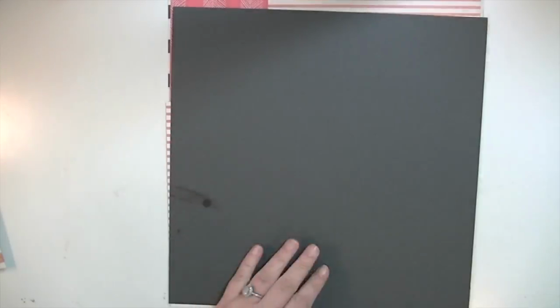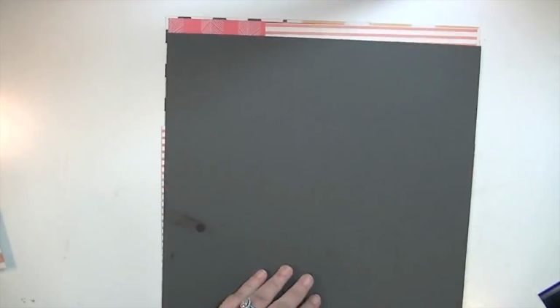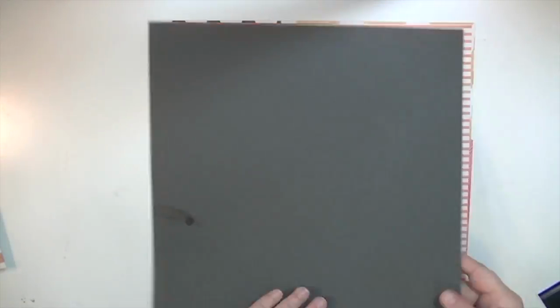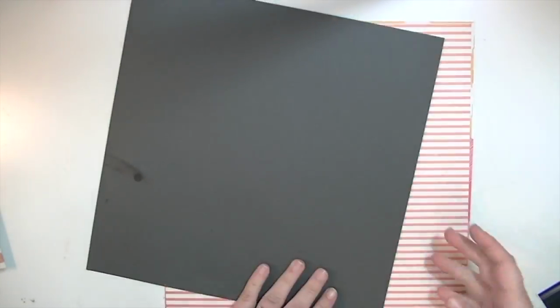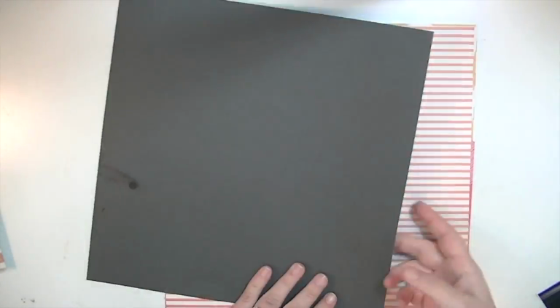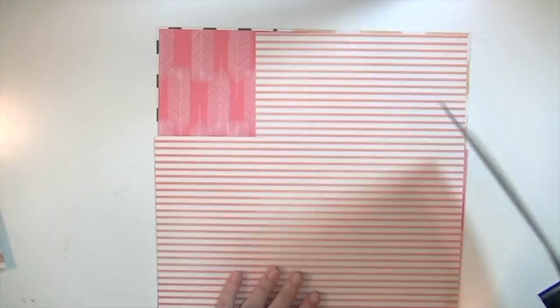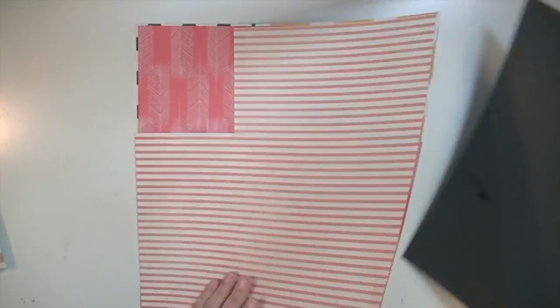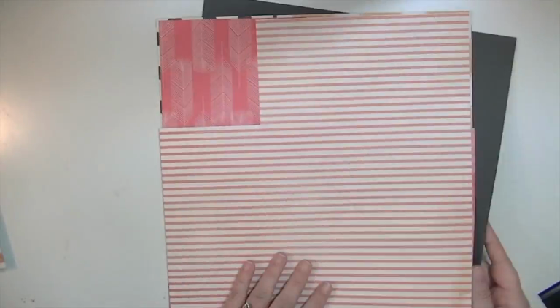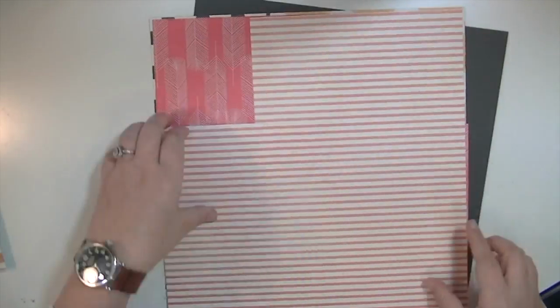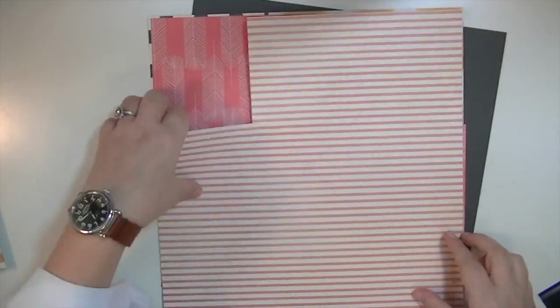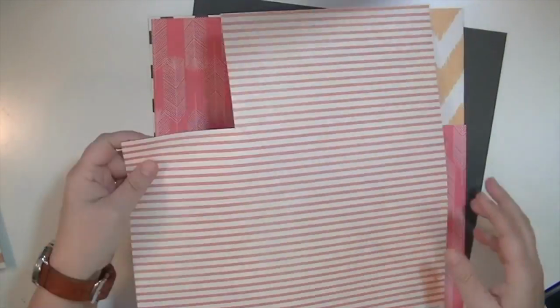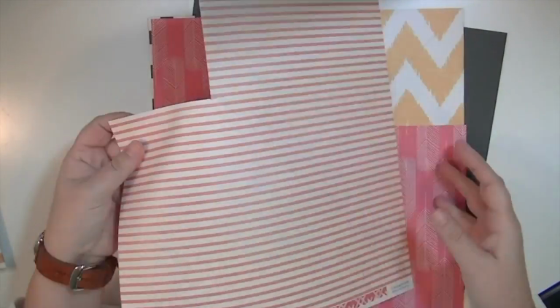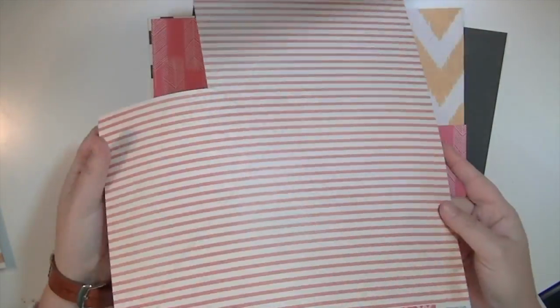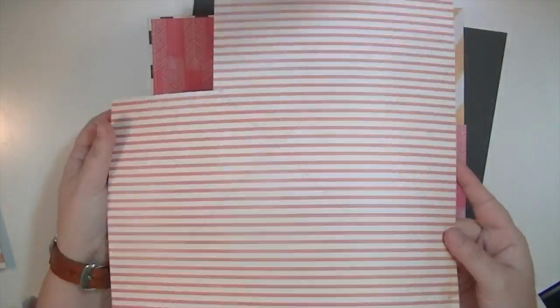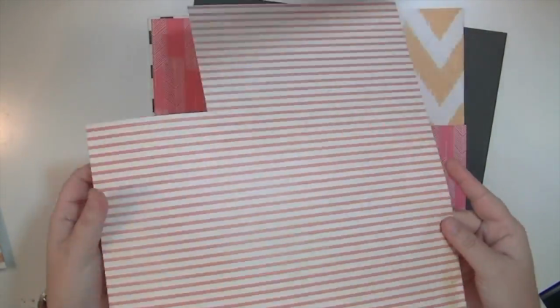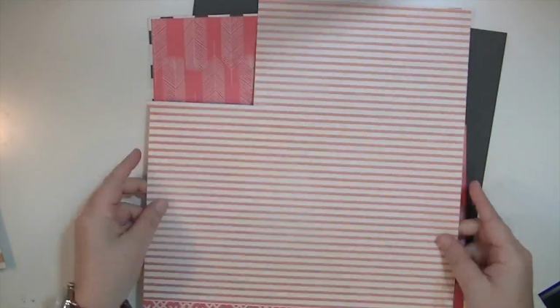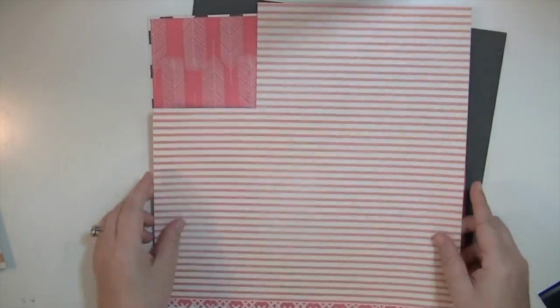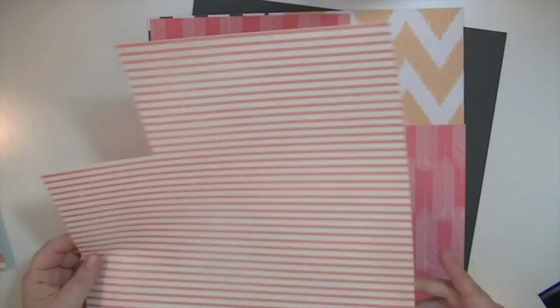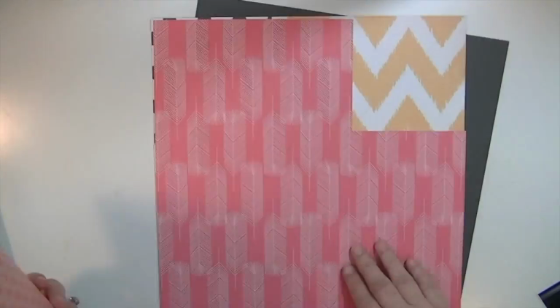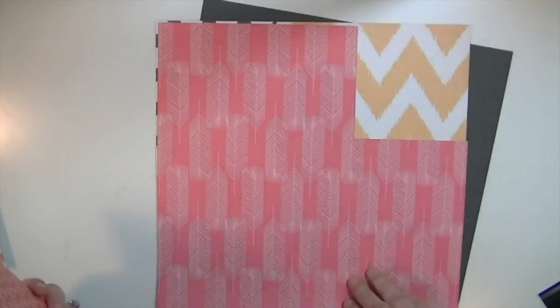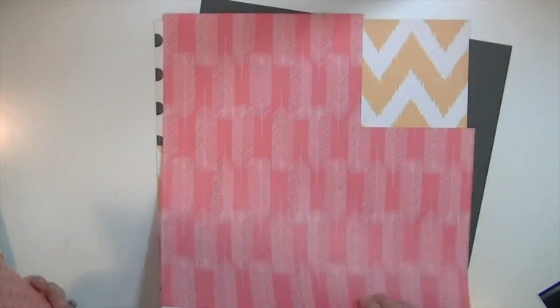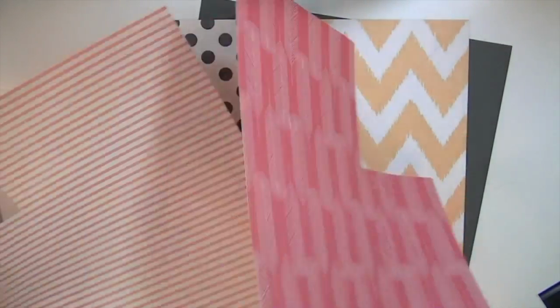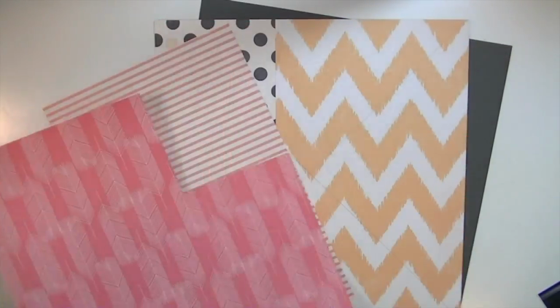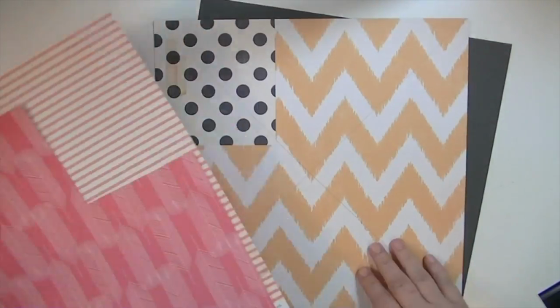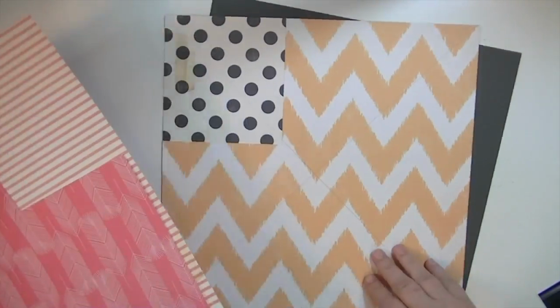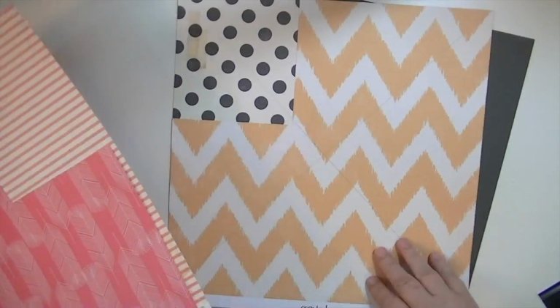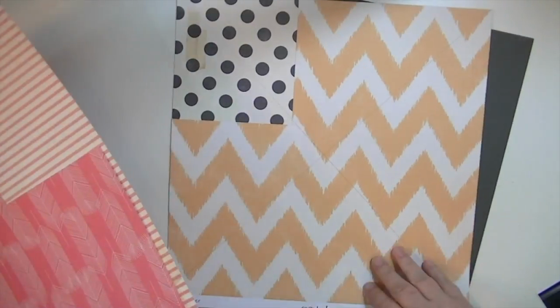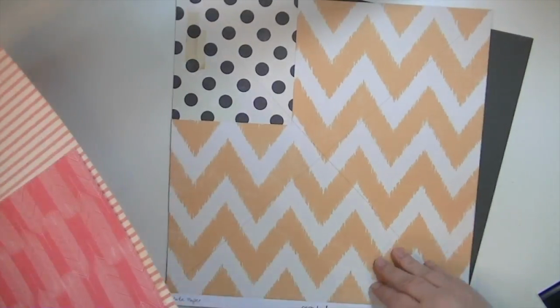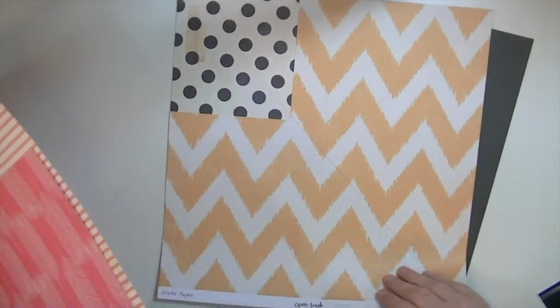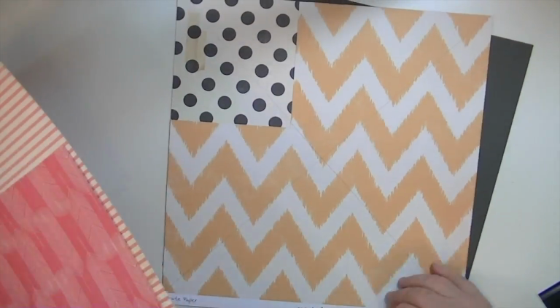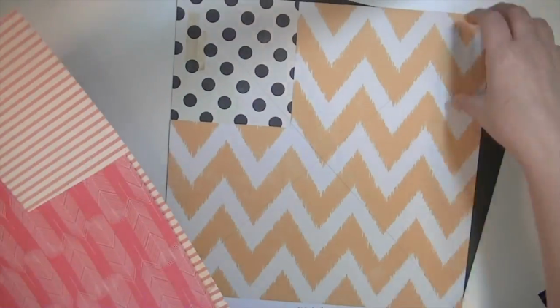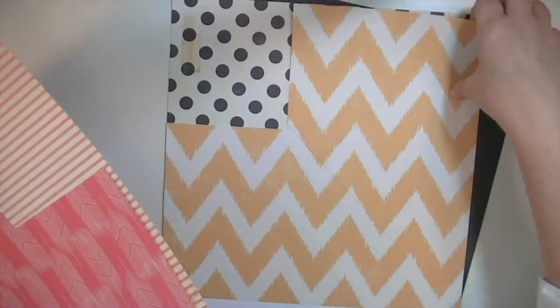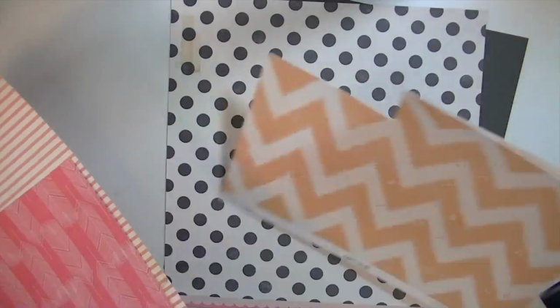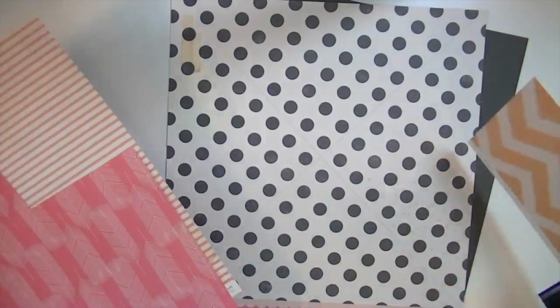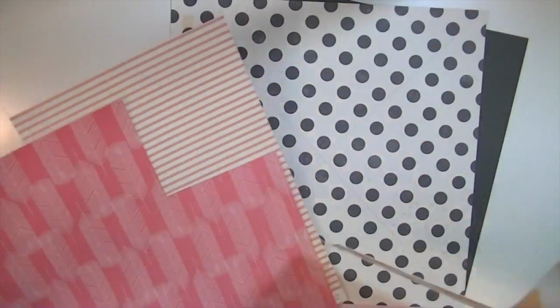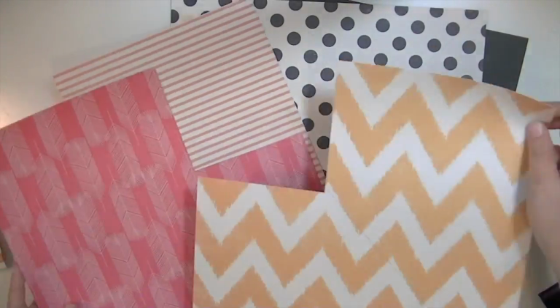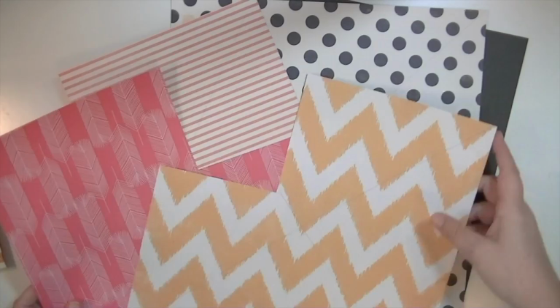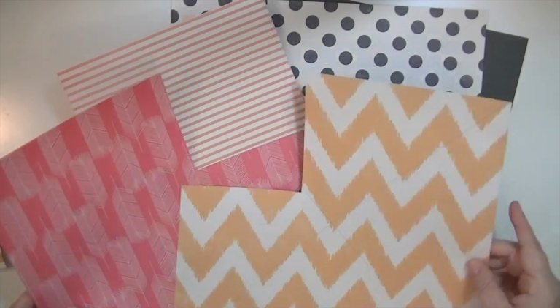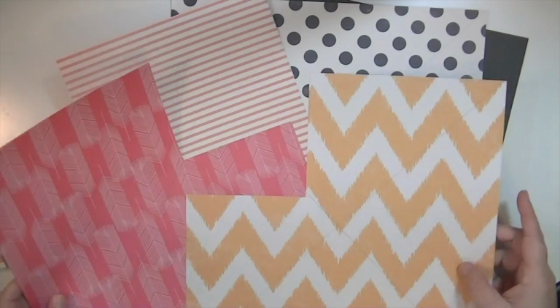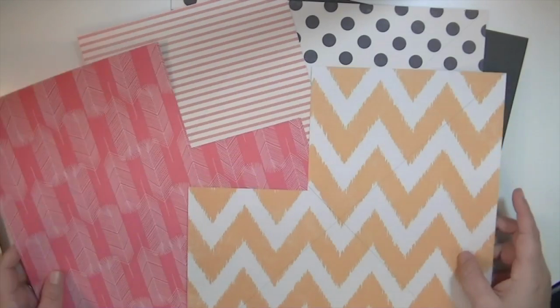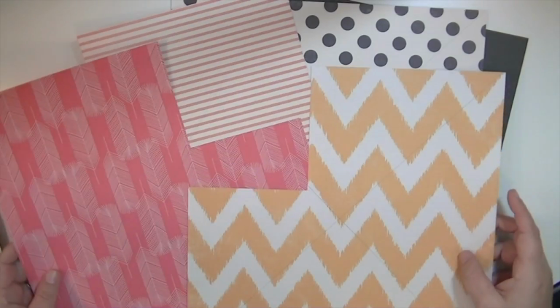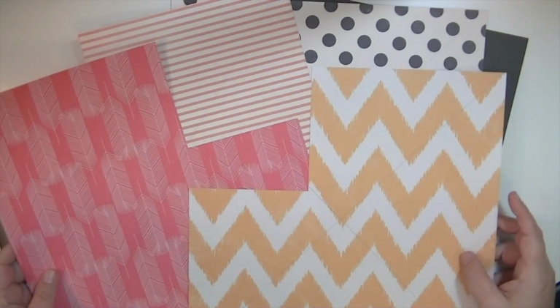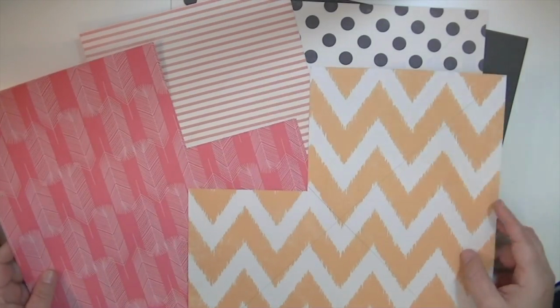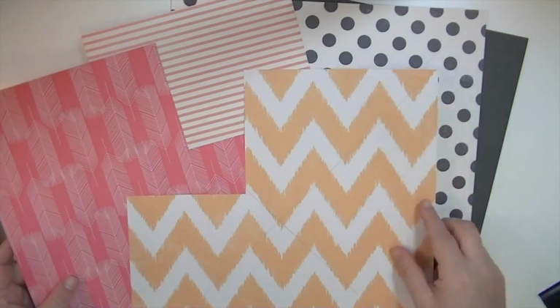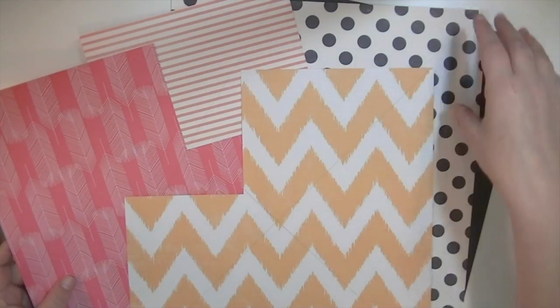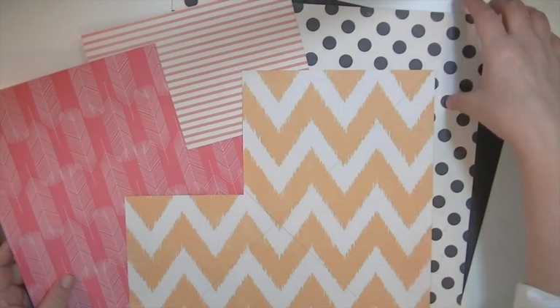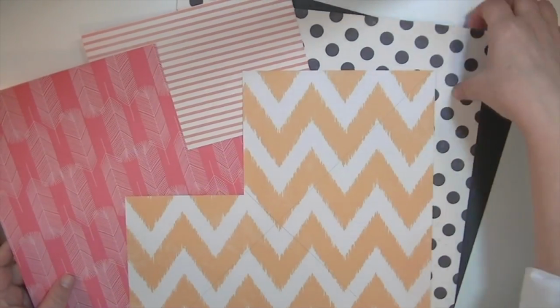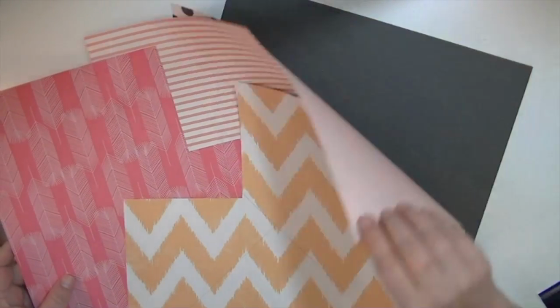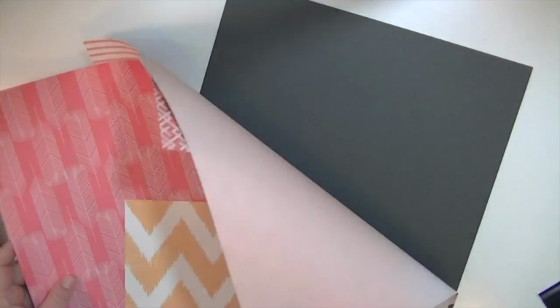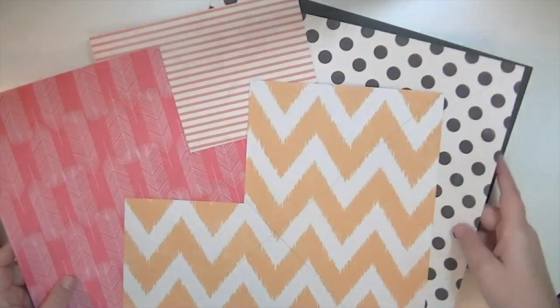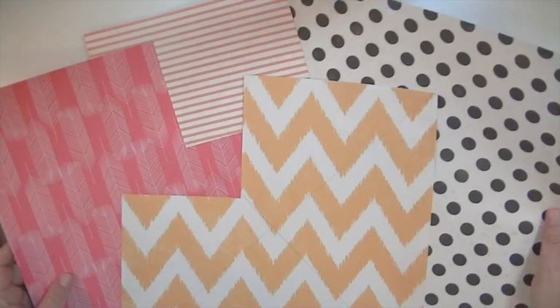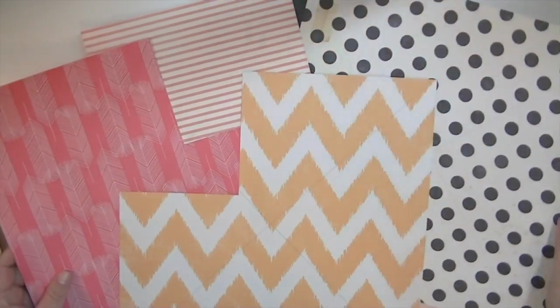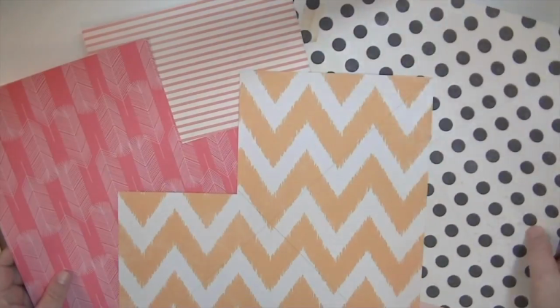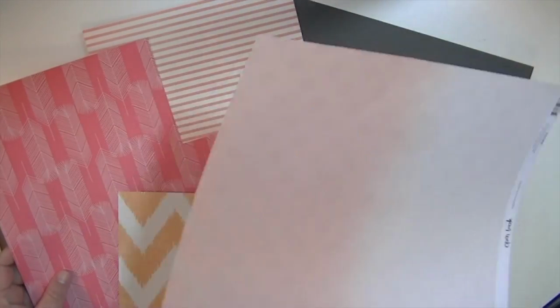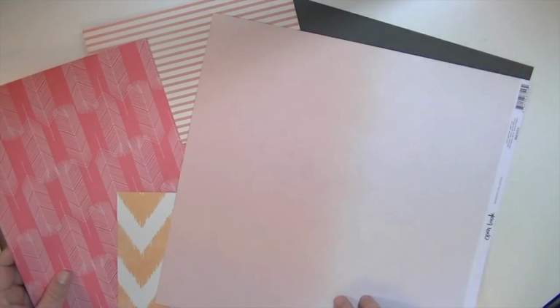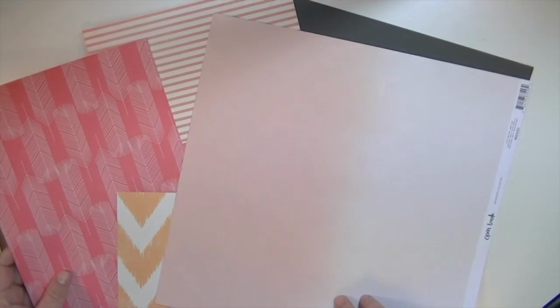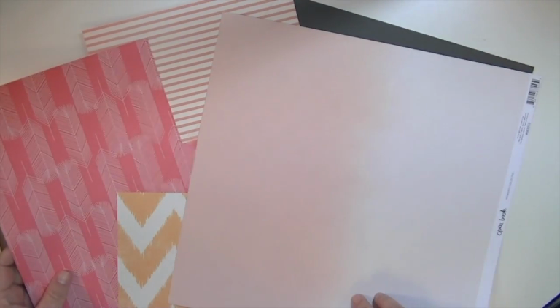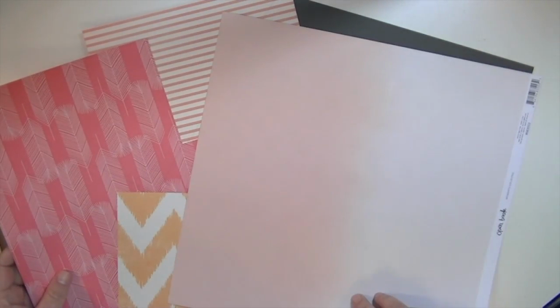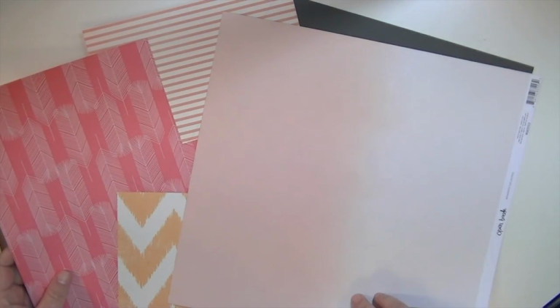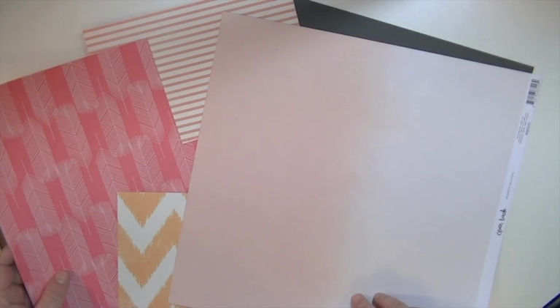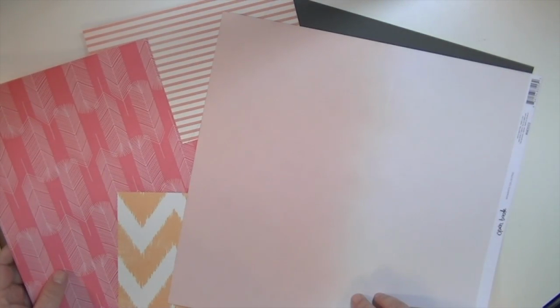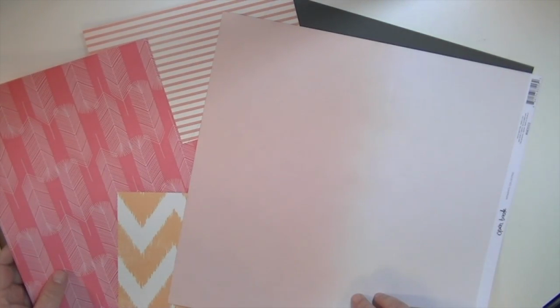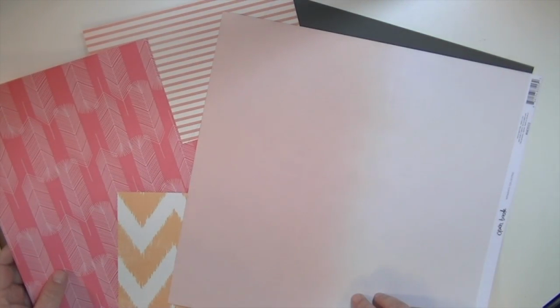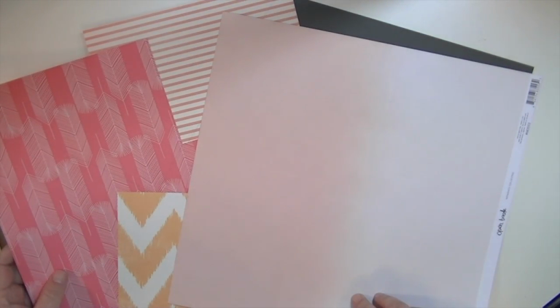Hey guys, this is Kate and I'm excited to bring you another Hip Kit project using the October kit.